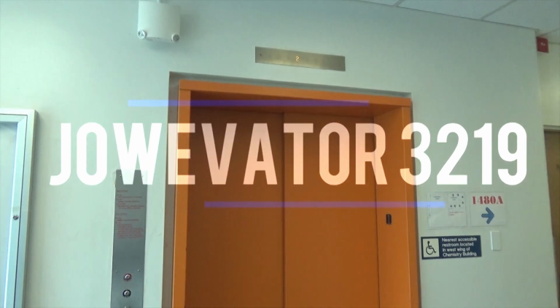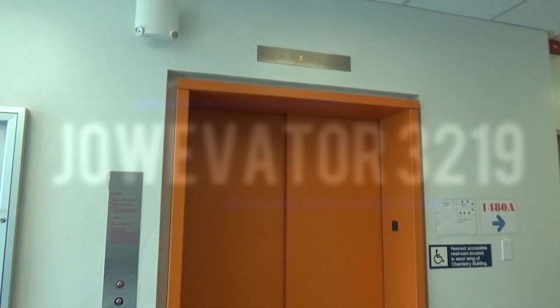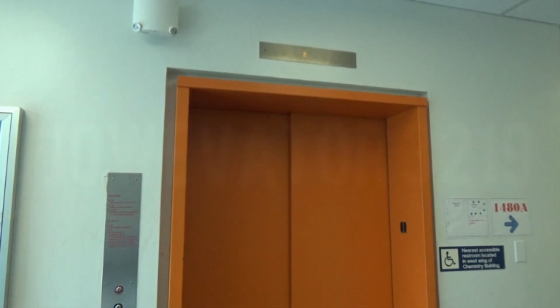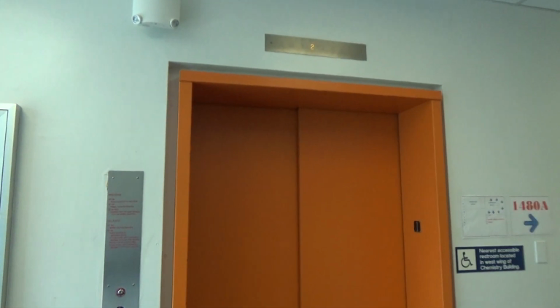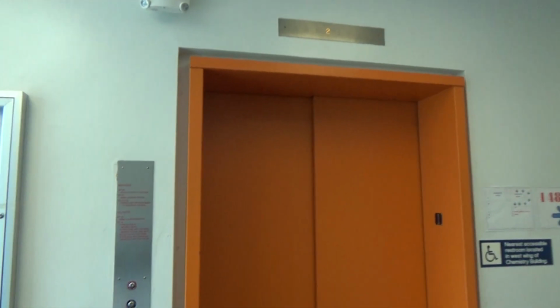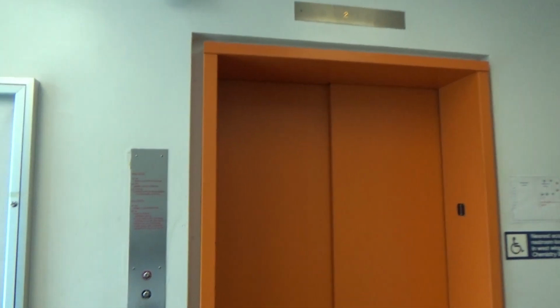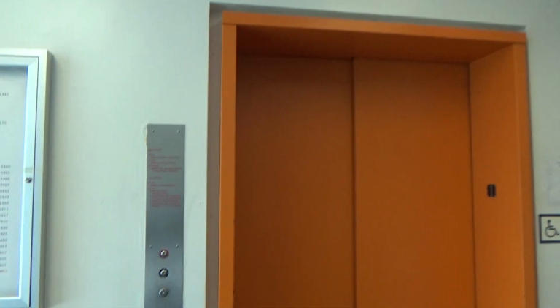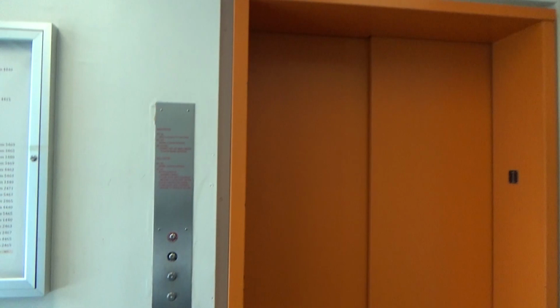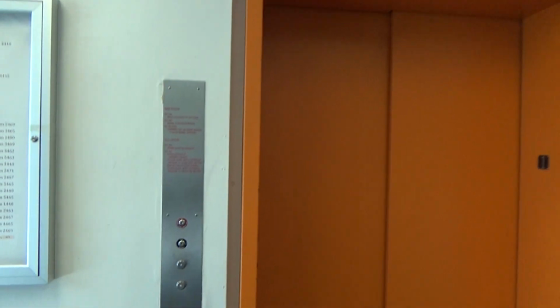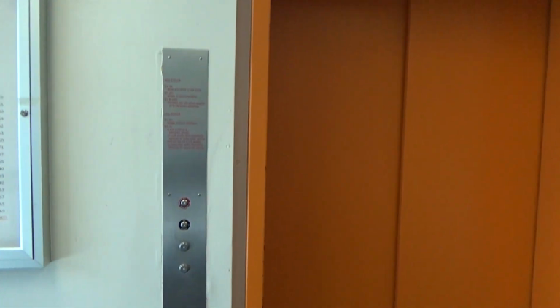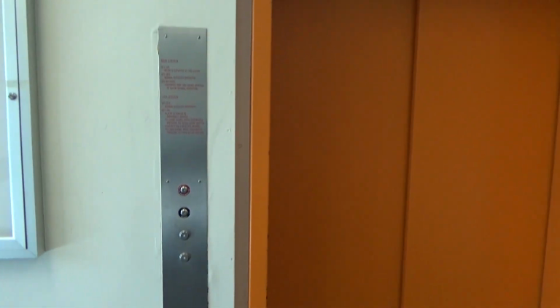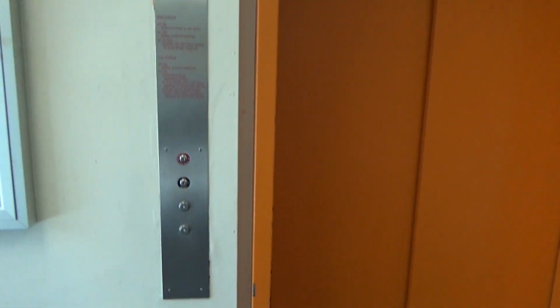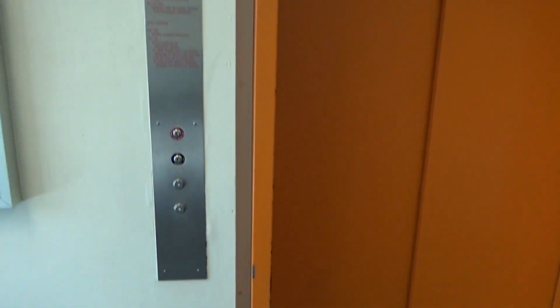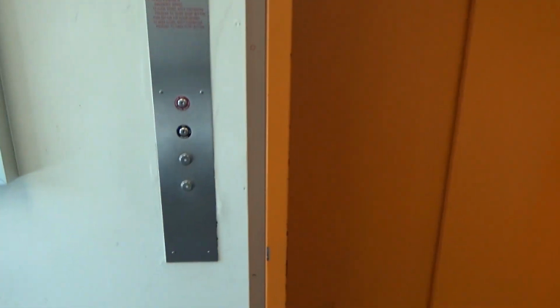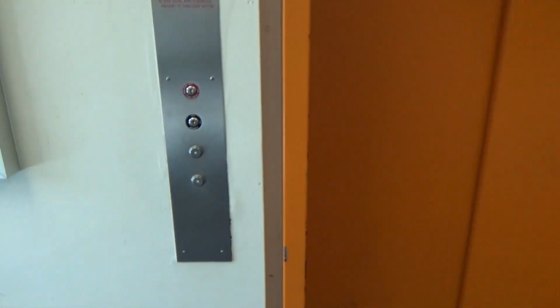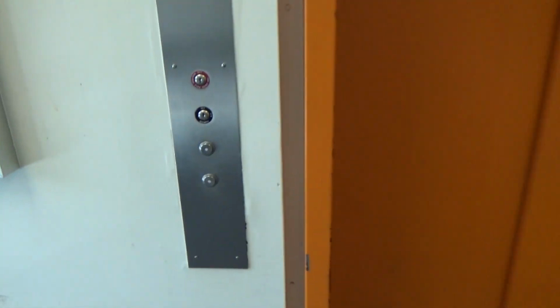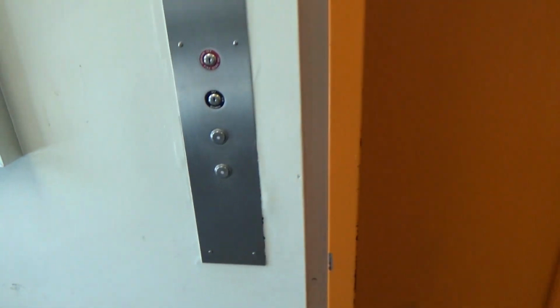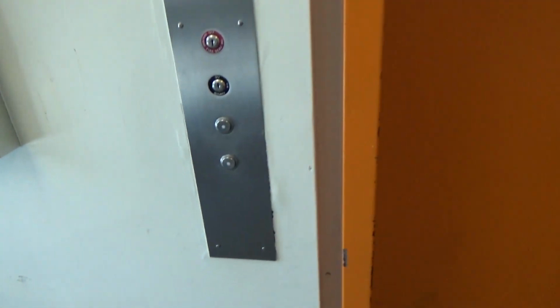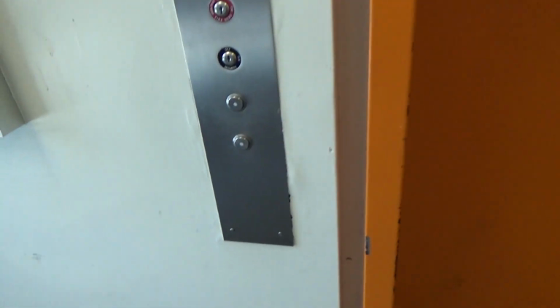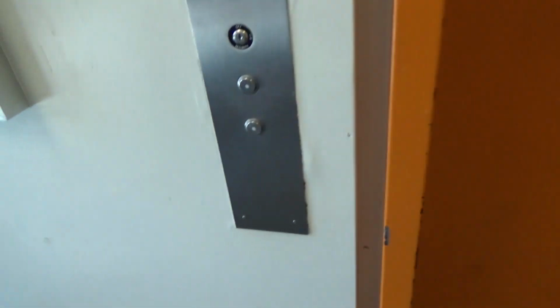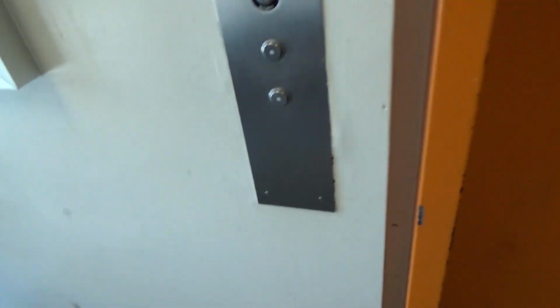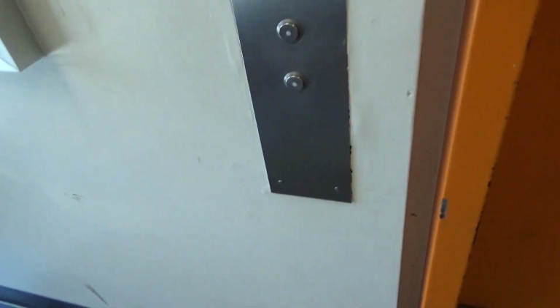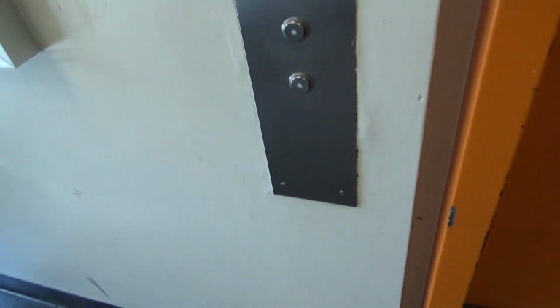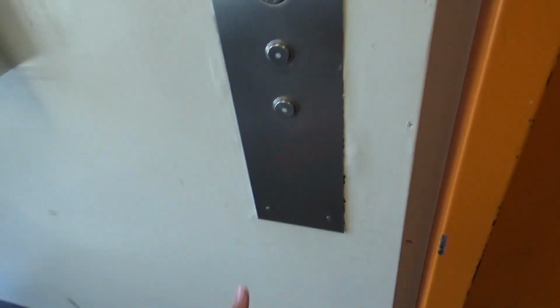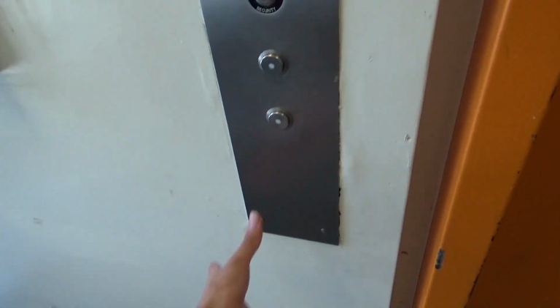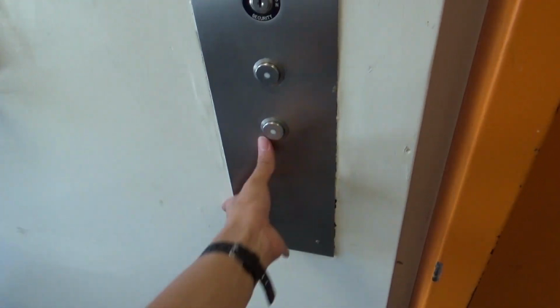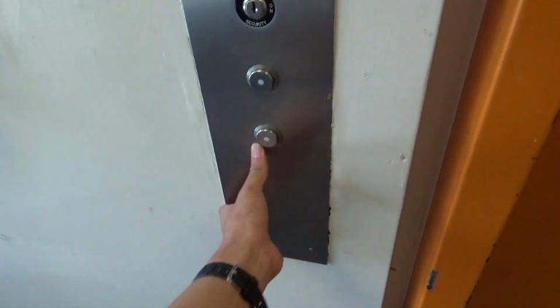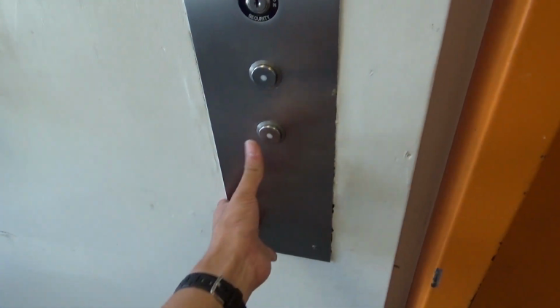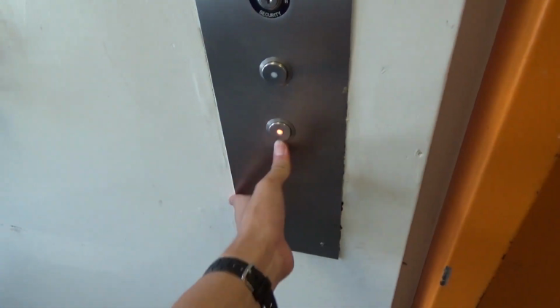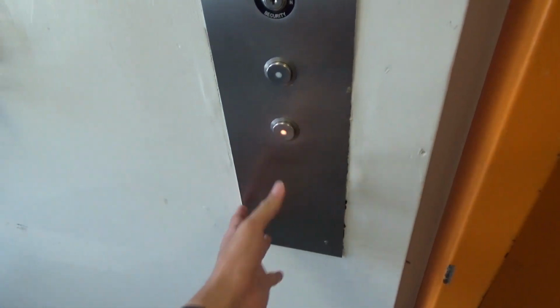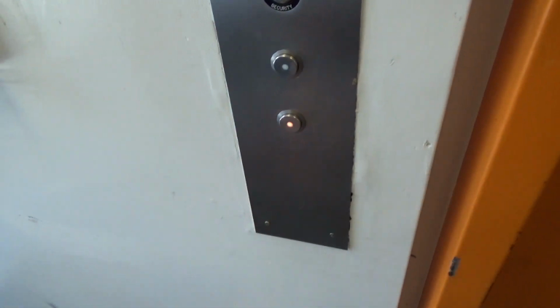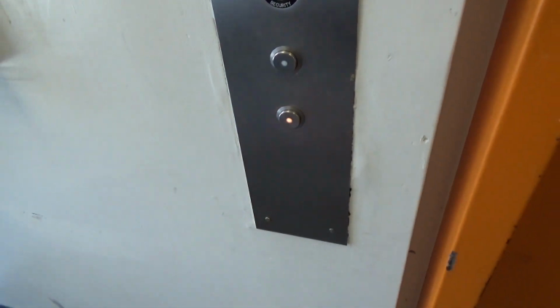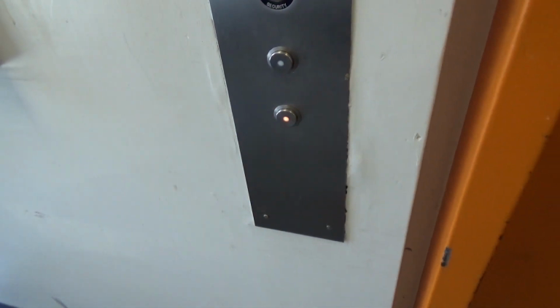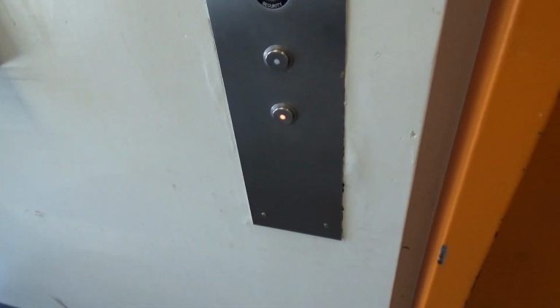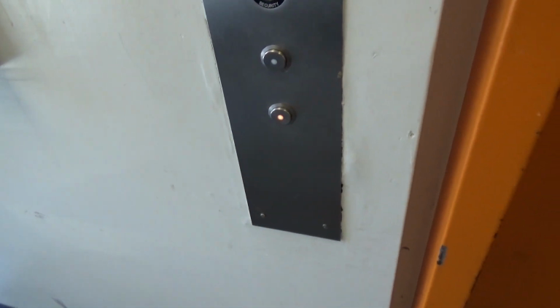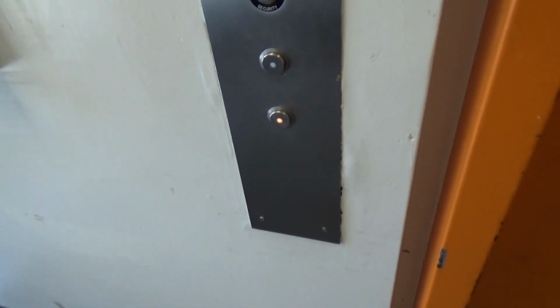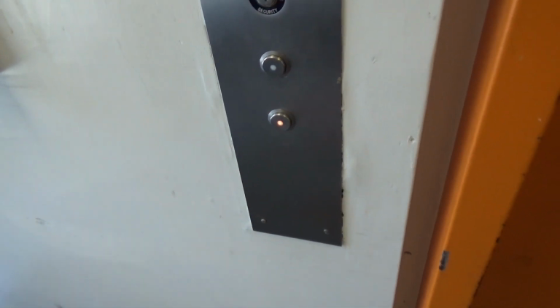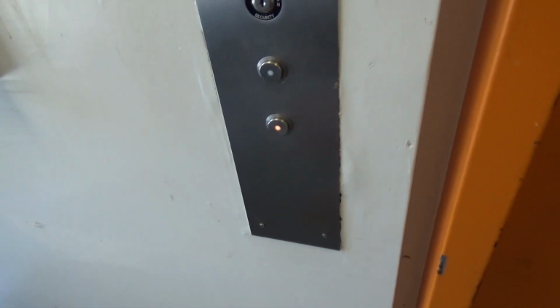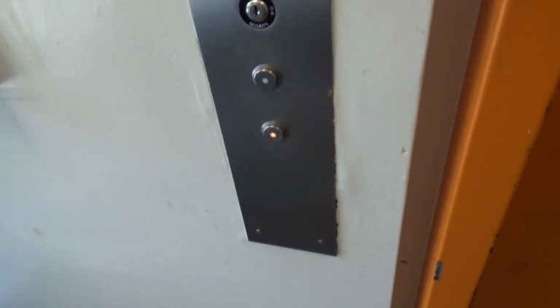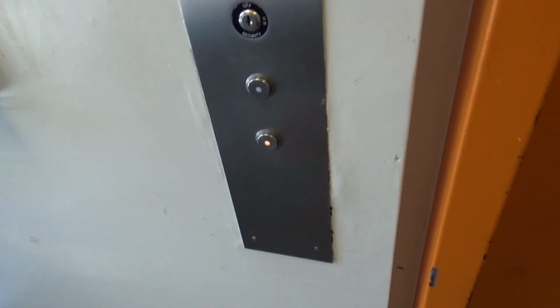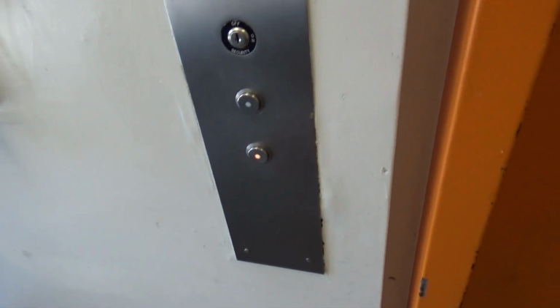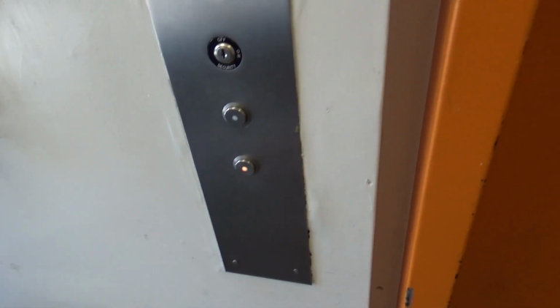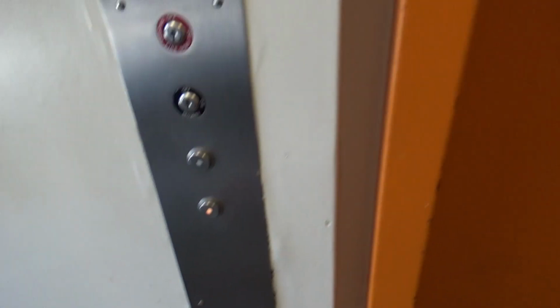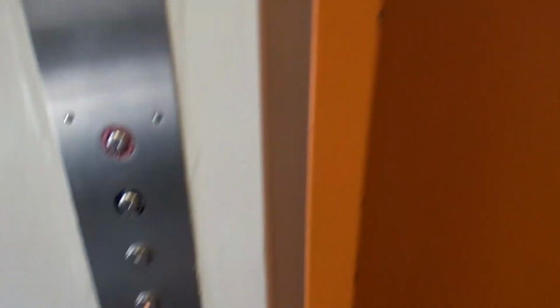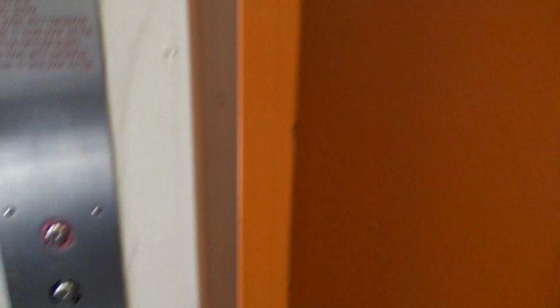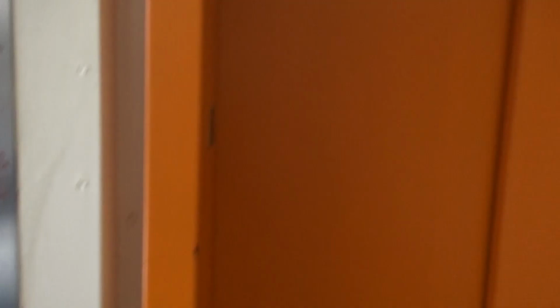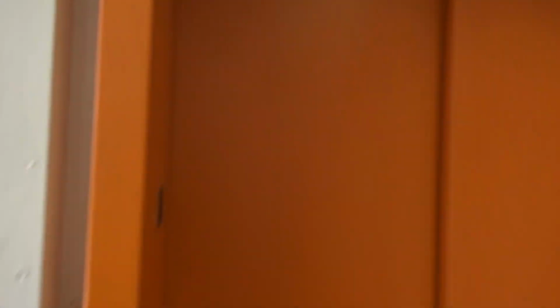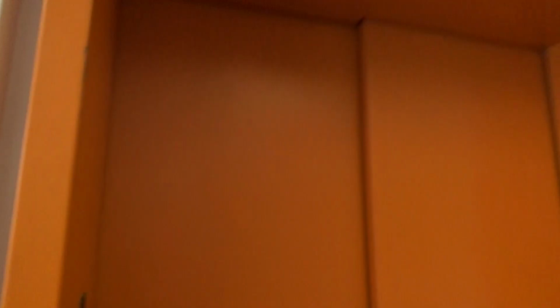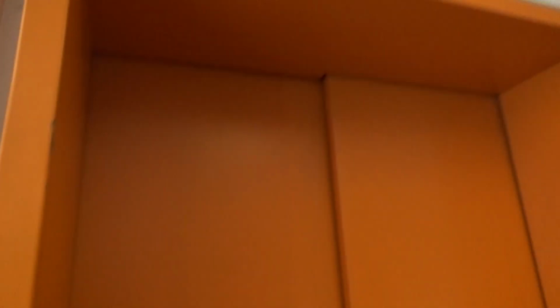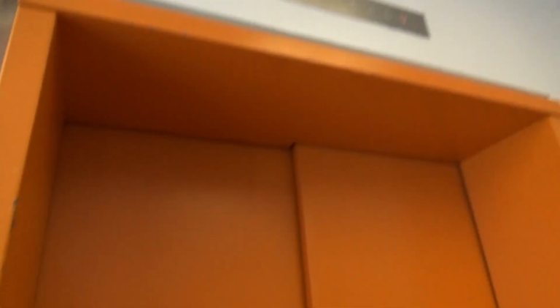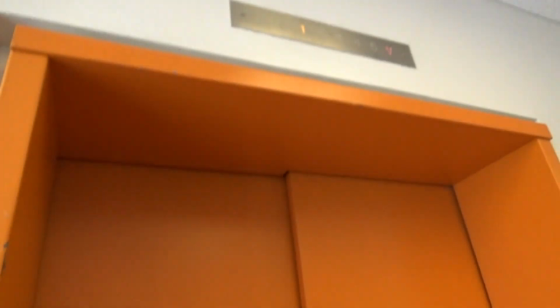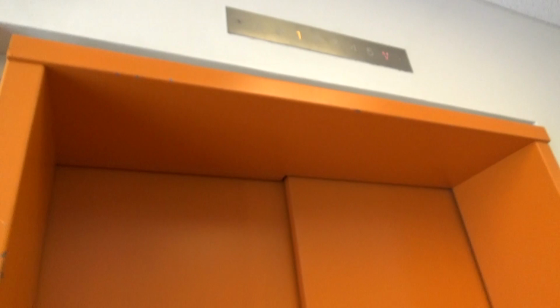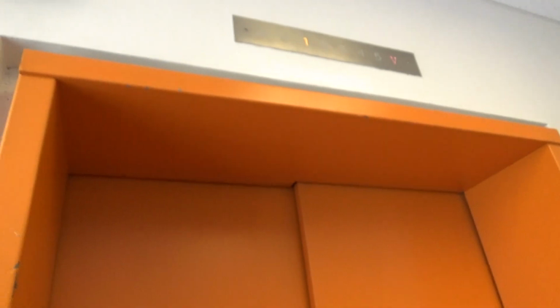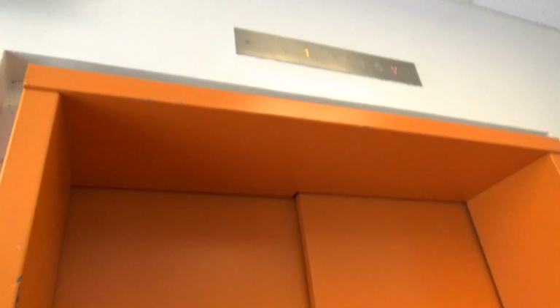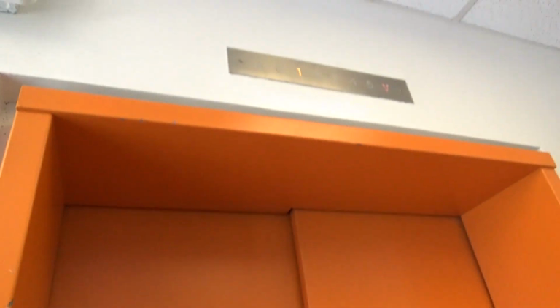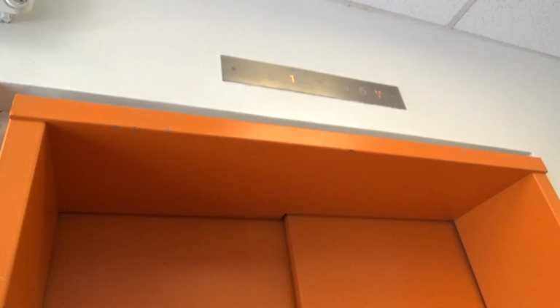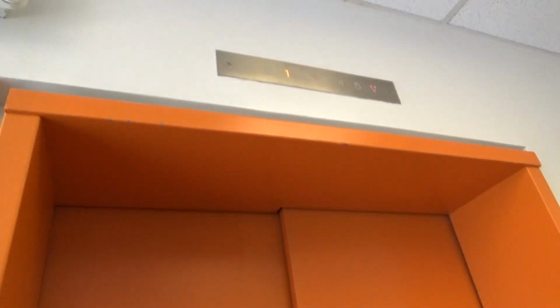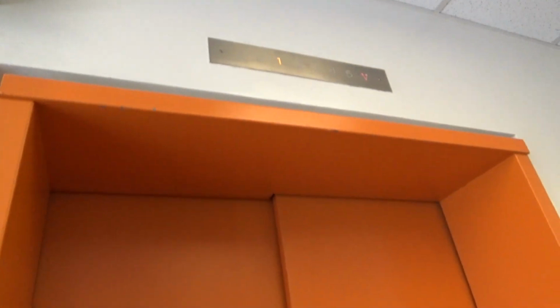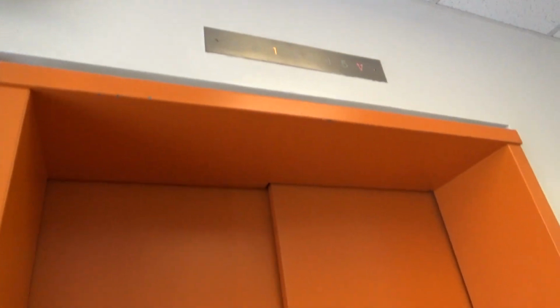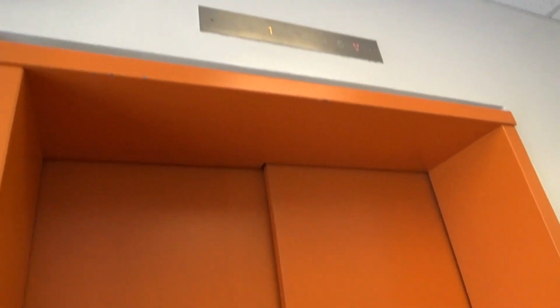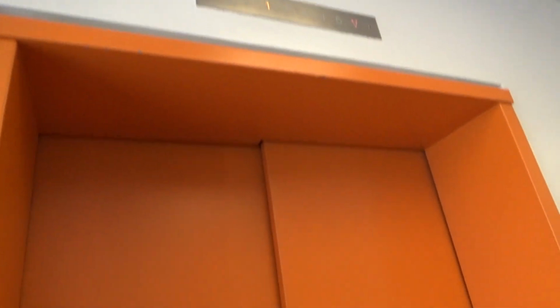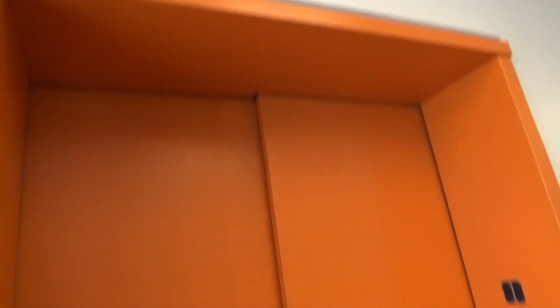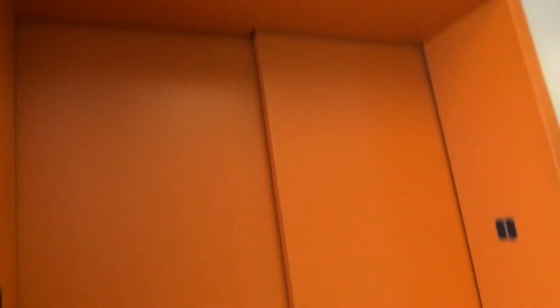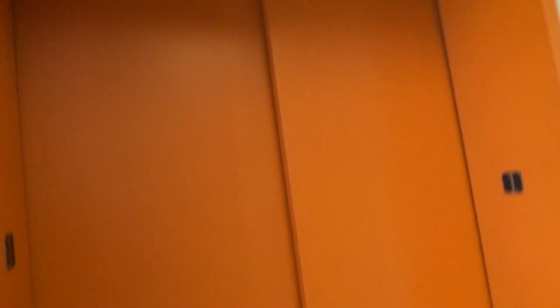This is the elevator here at the Chemistry Building, University of California, Davis. This one has the telephone beep.